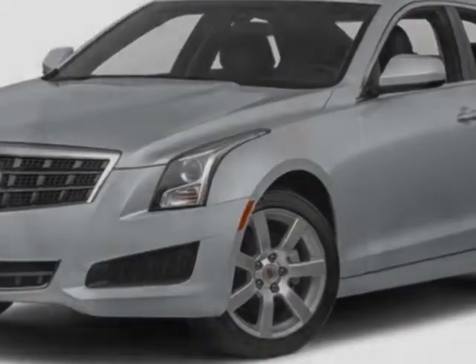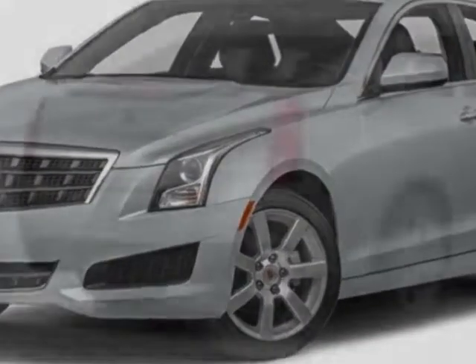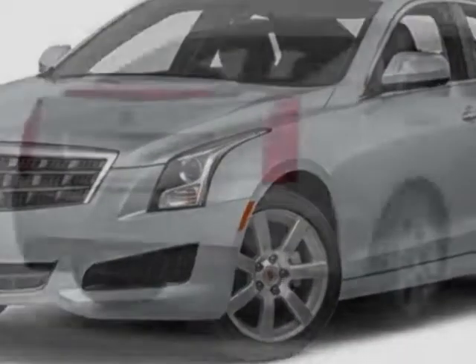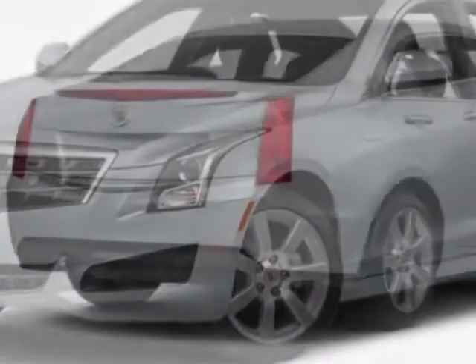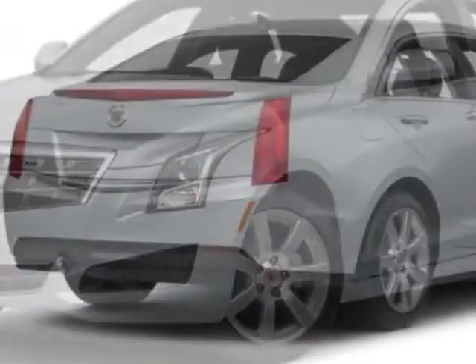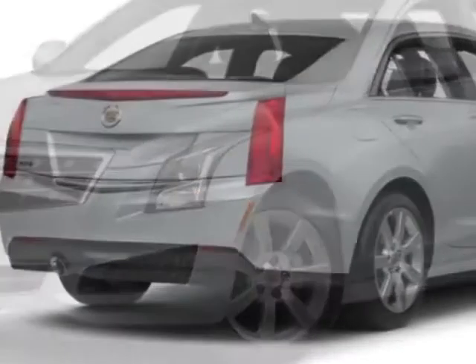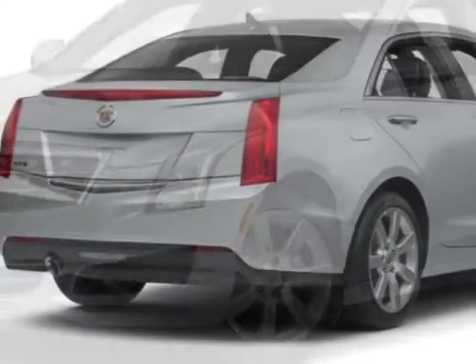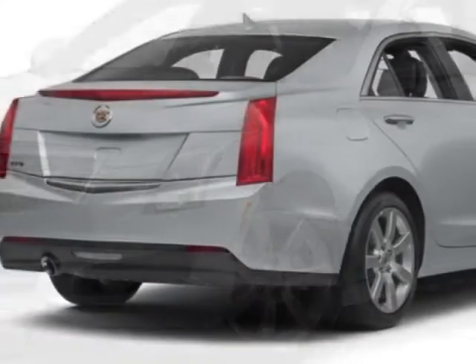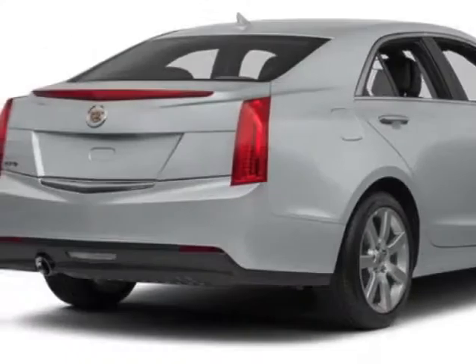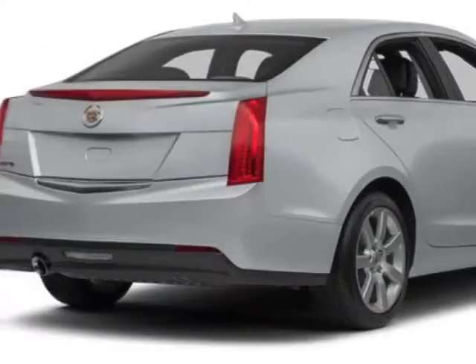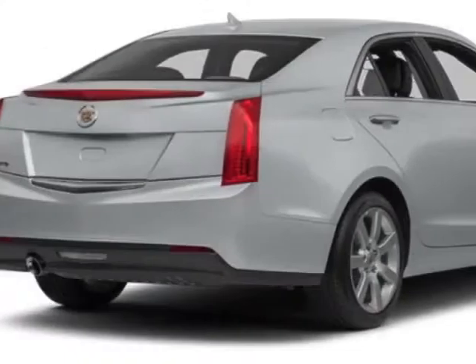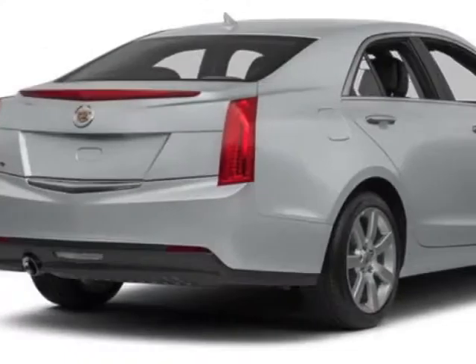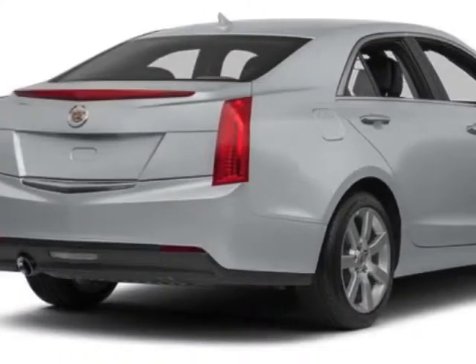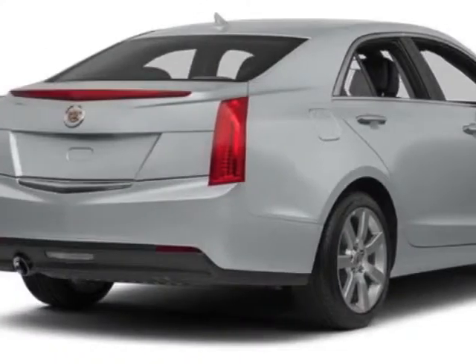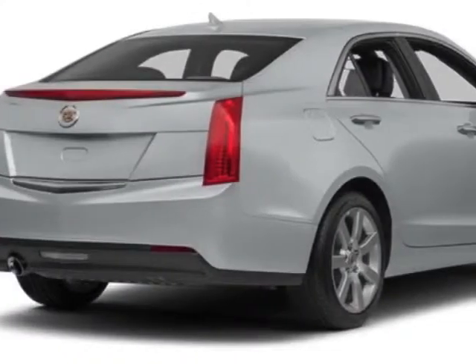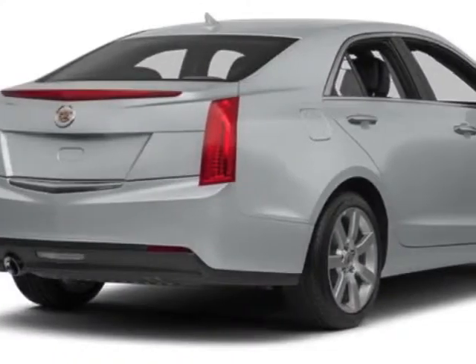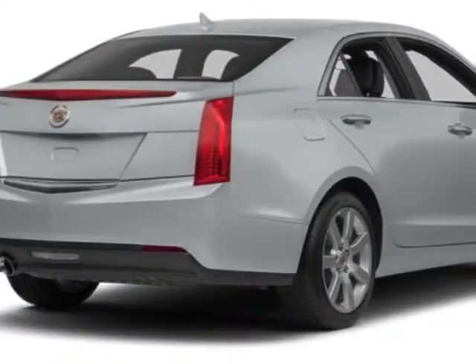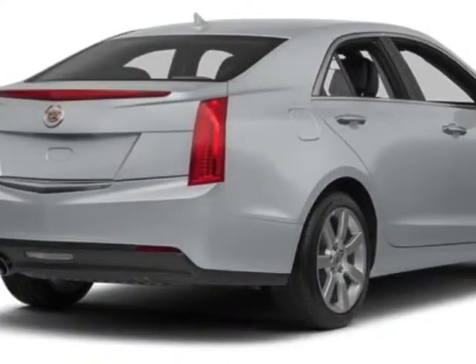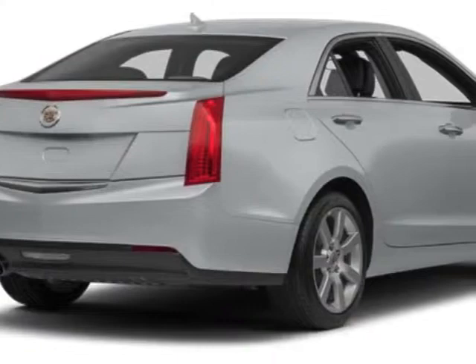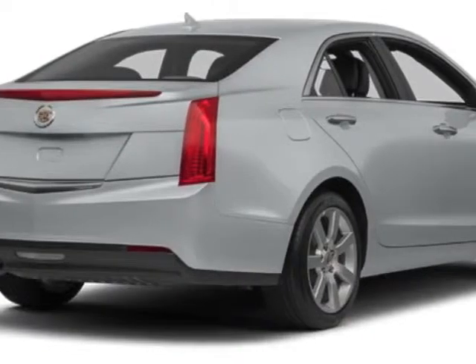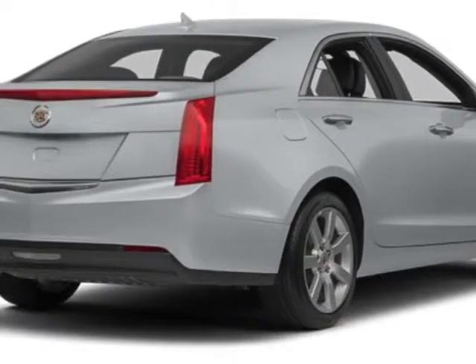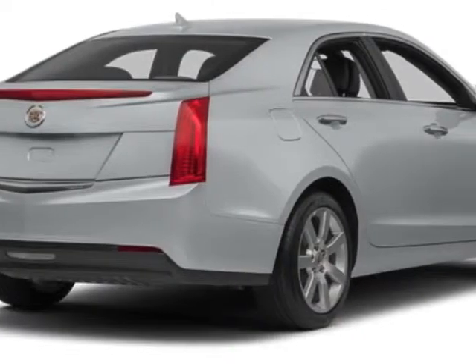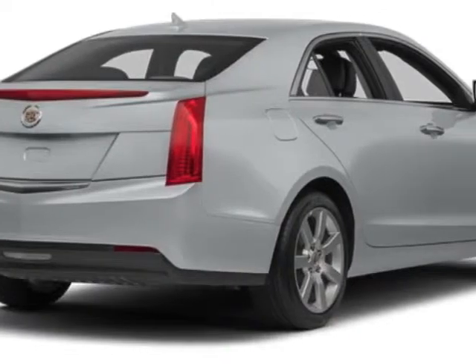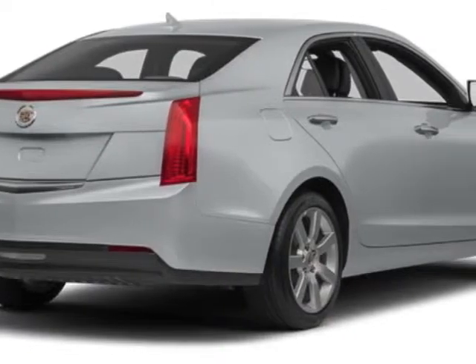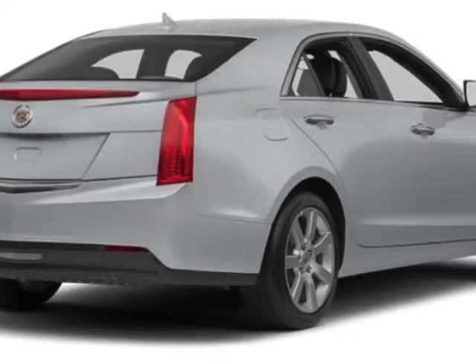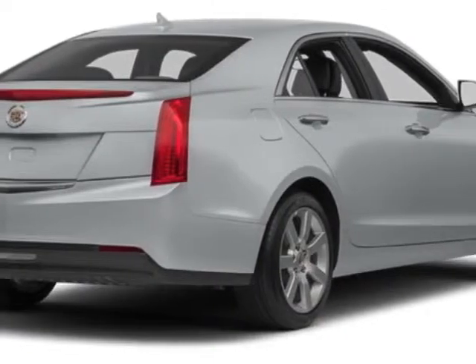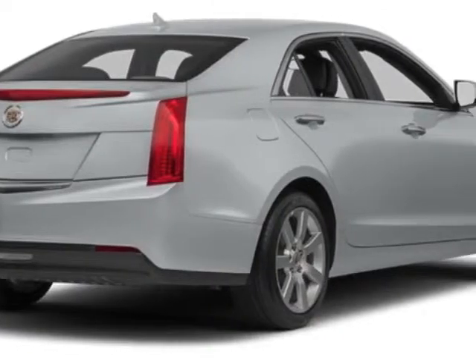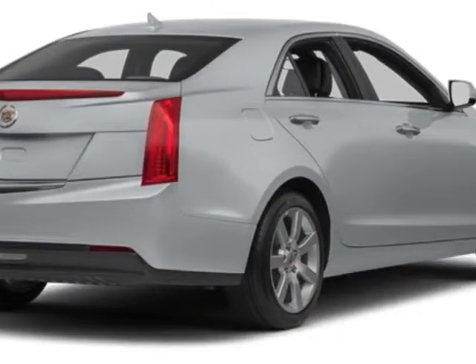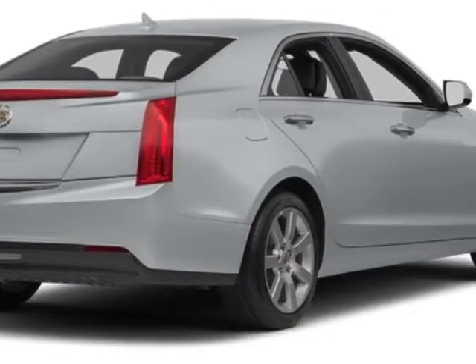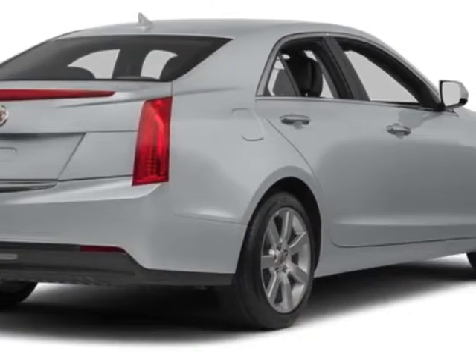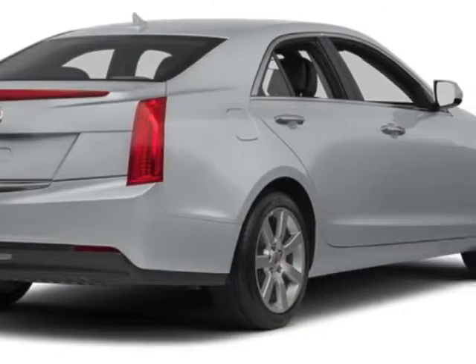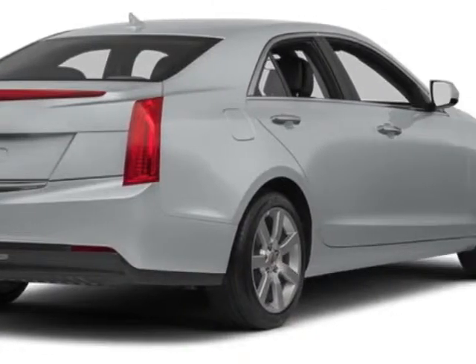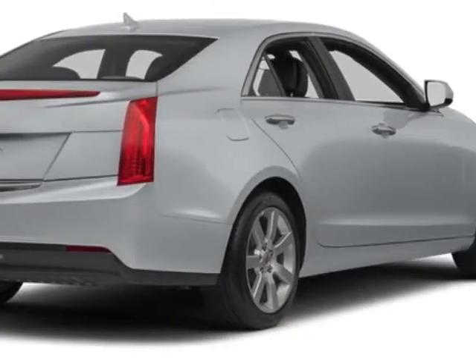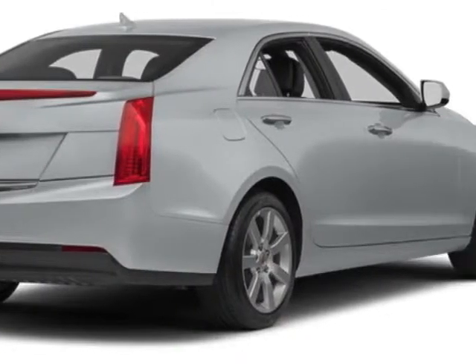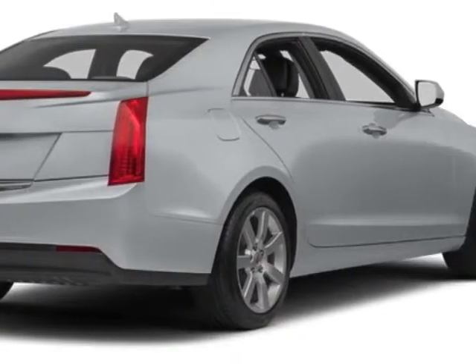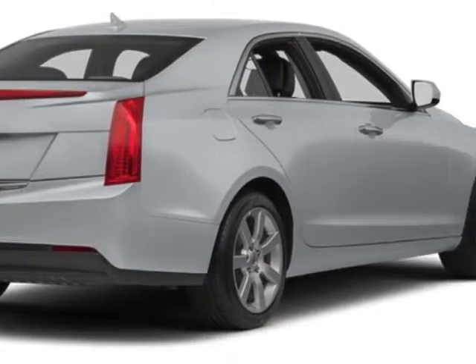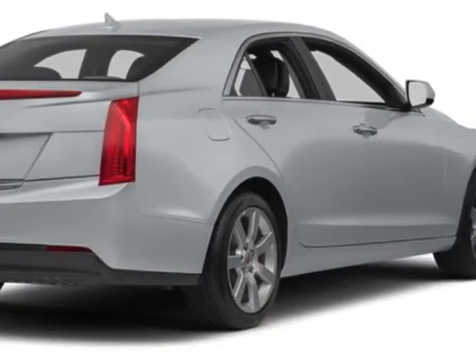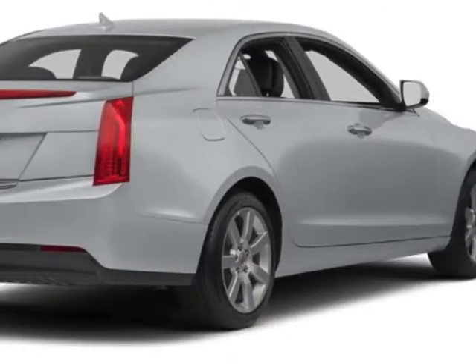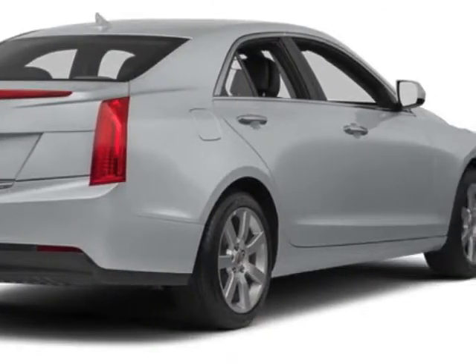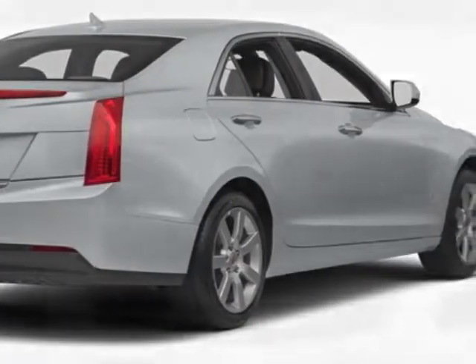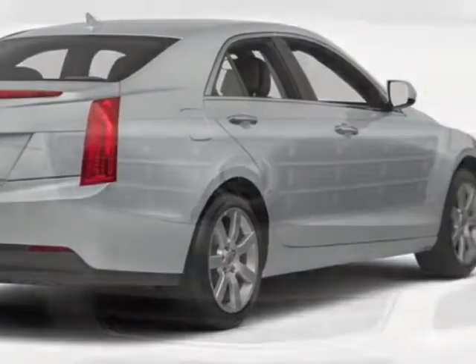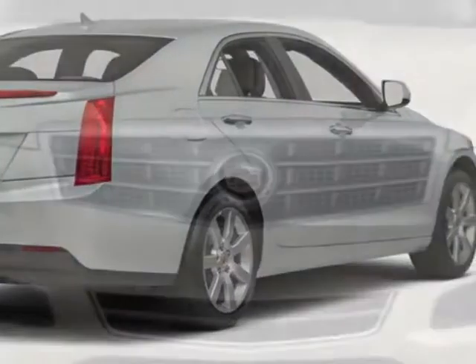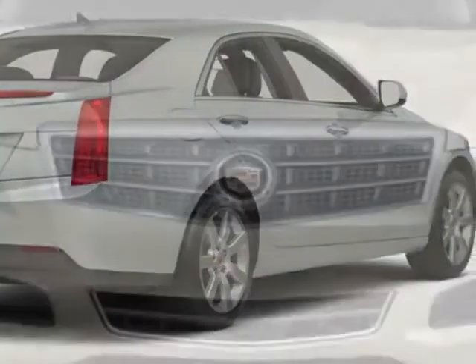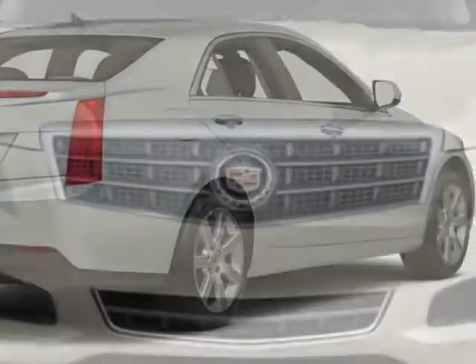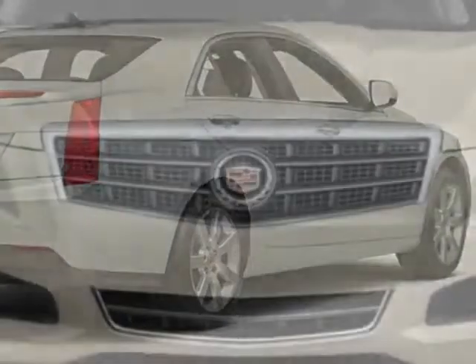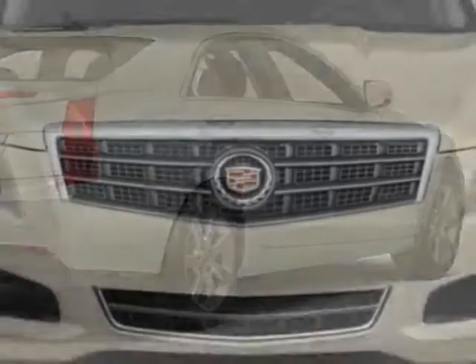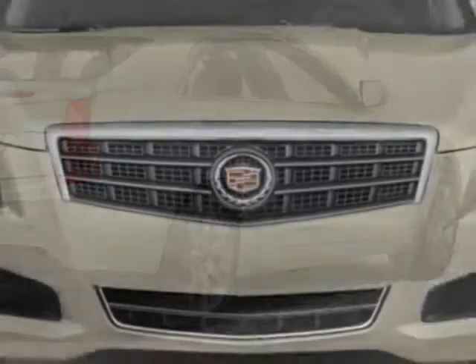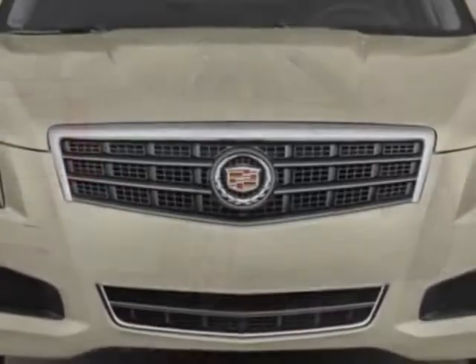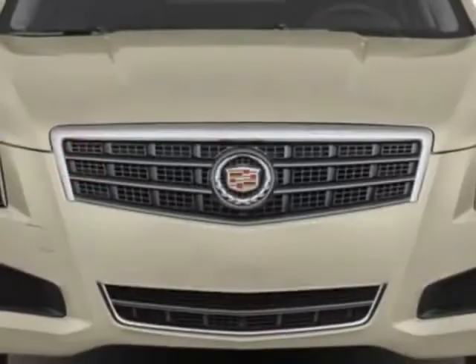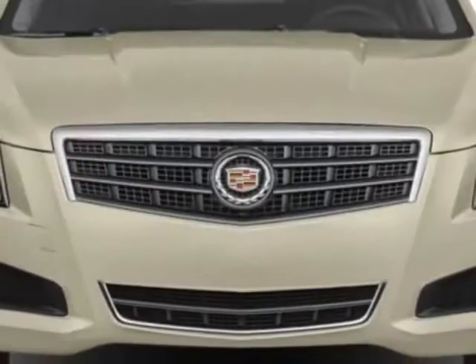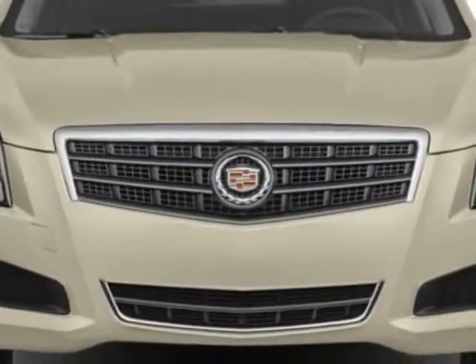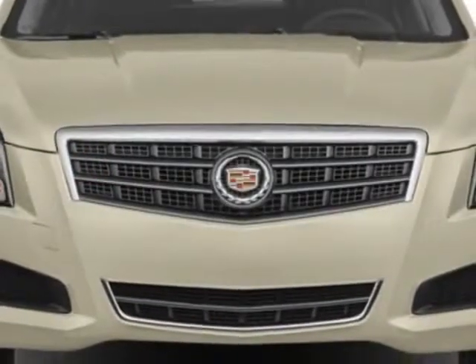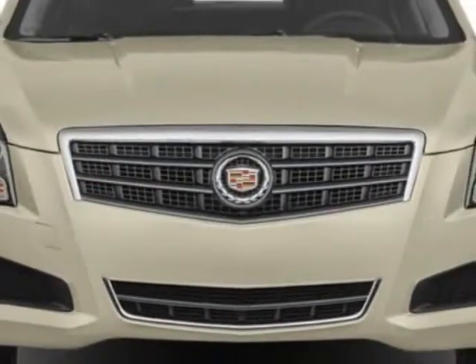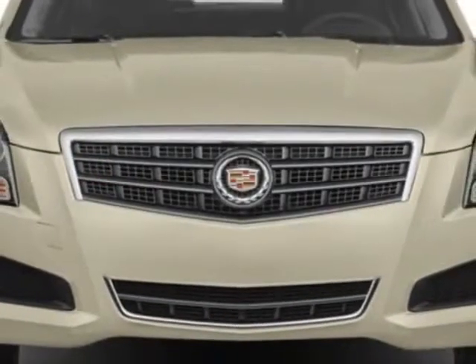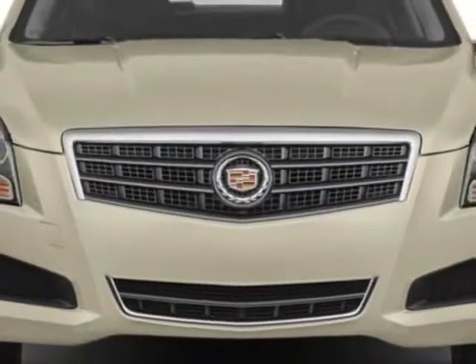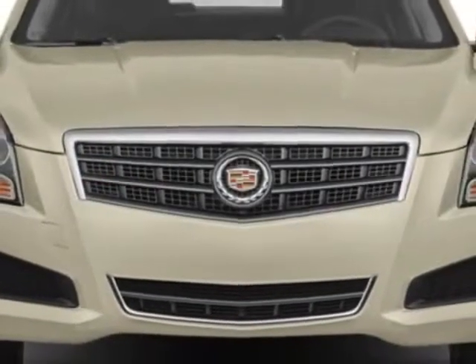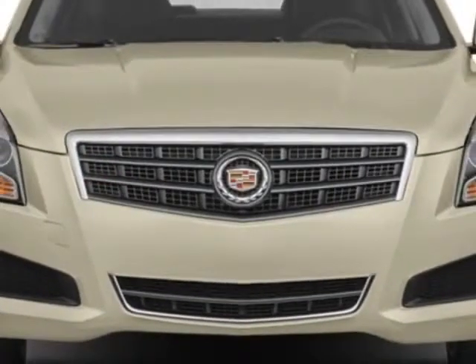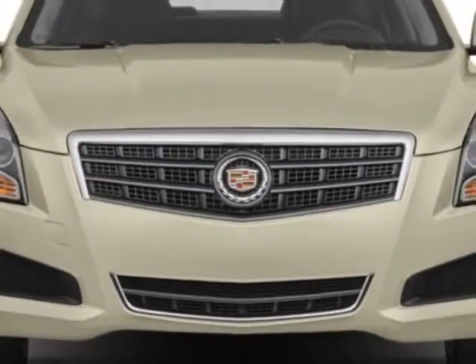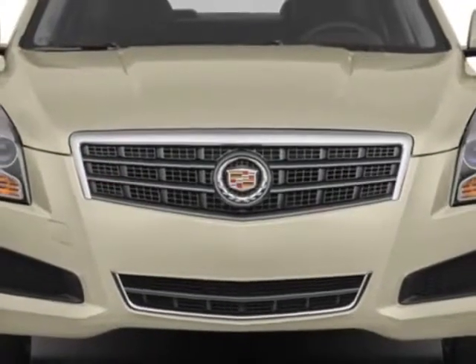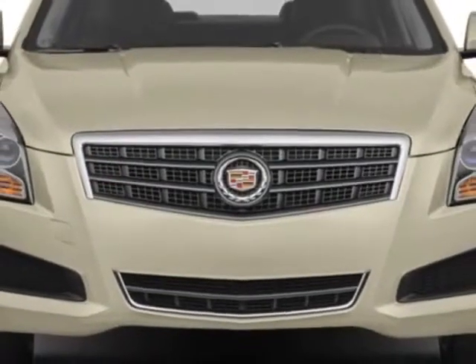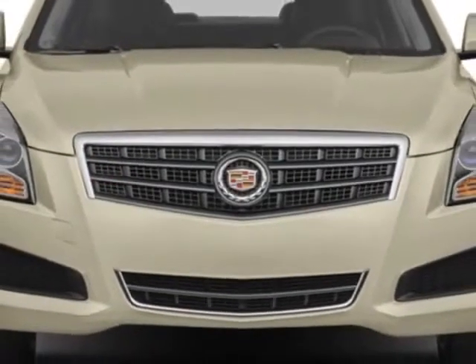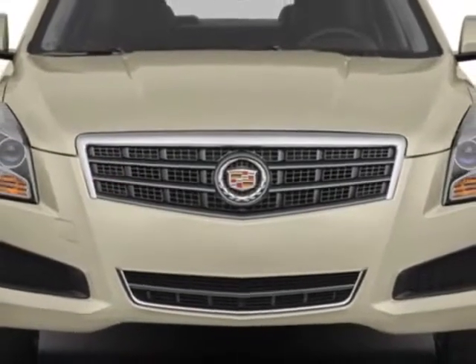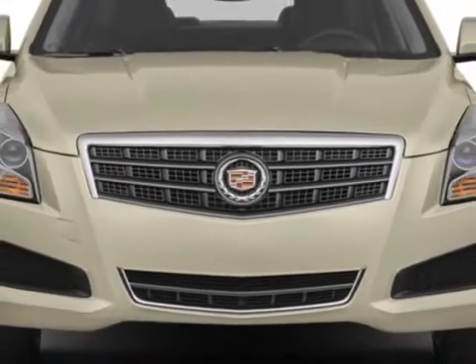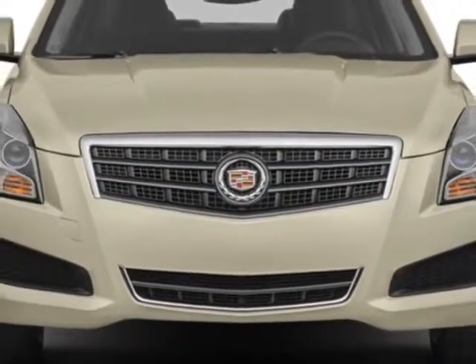This vehicle gets an estimated 22 miles per gallon in the city and an estimated 33 on the highway.